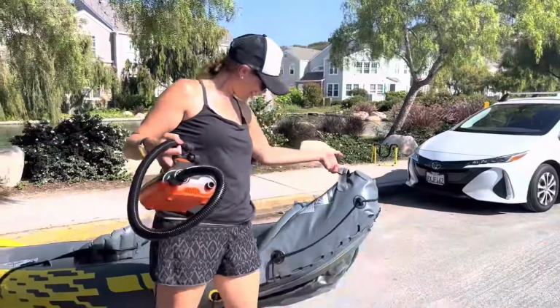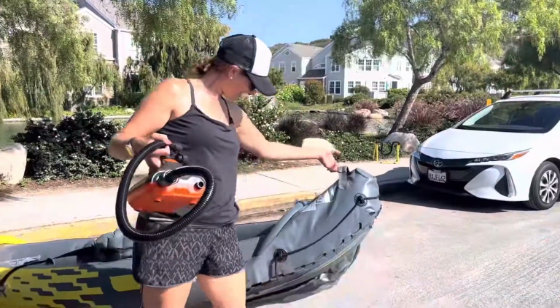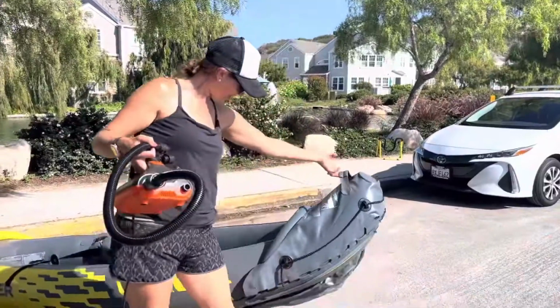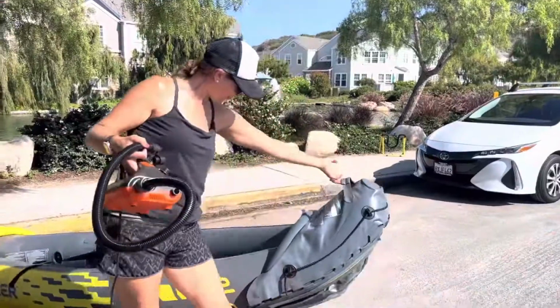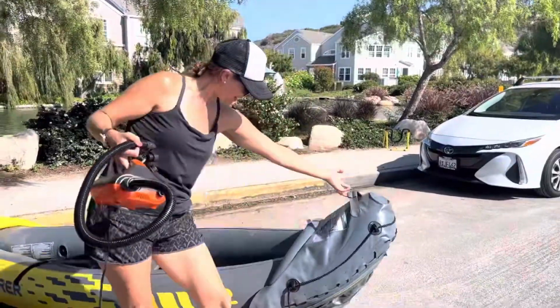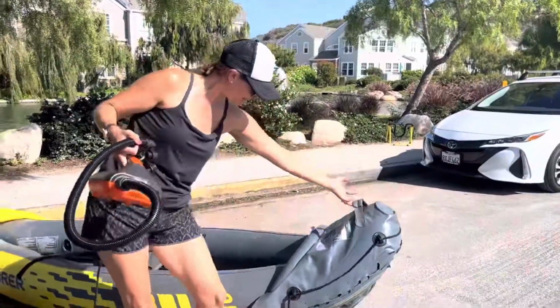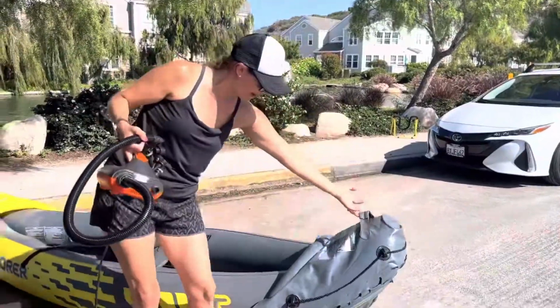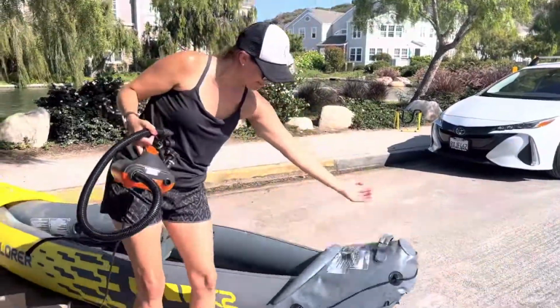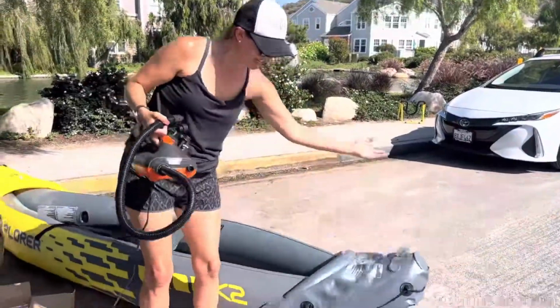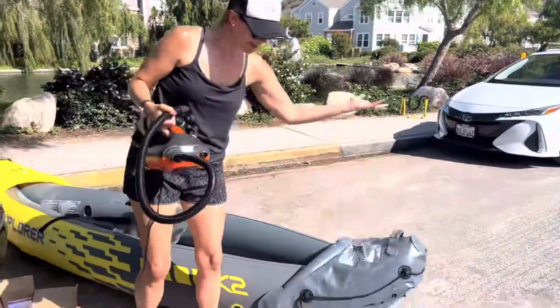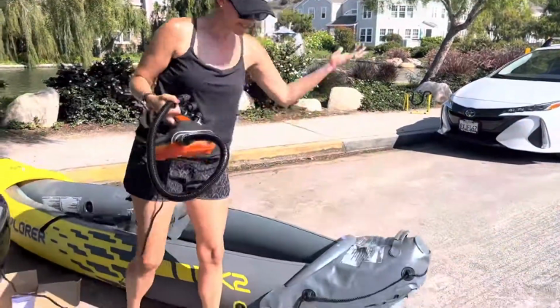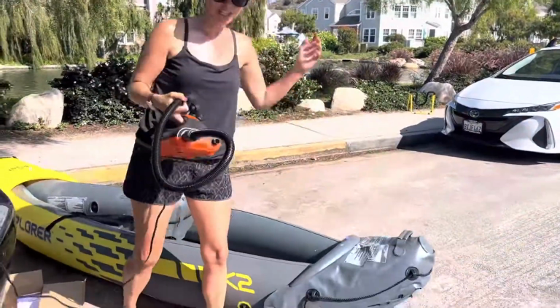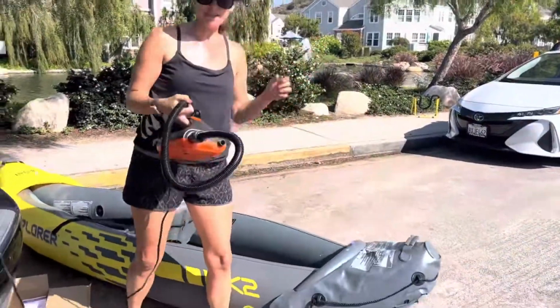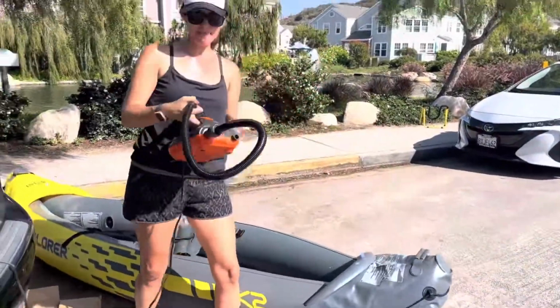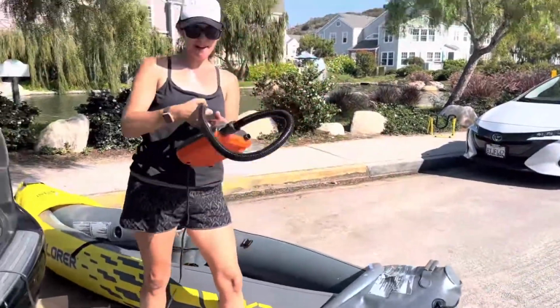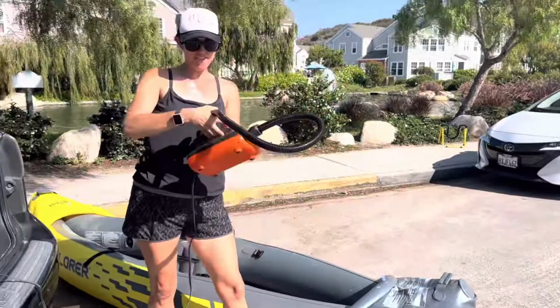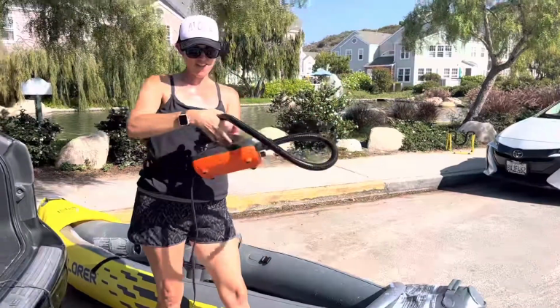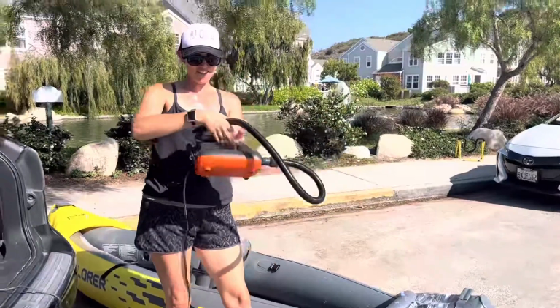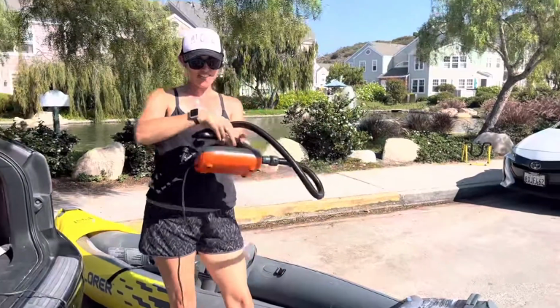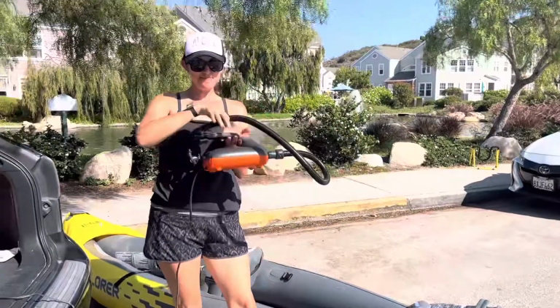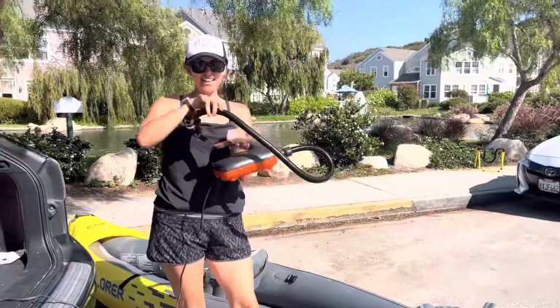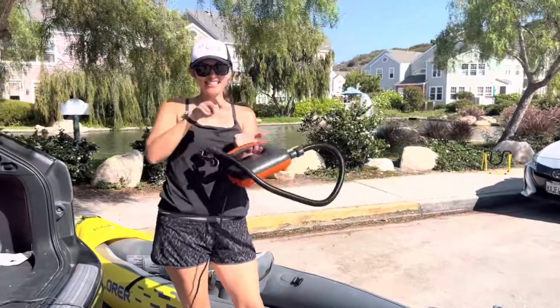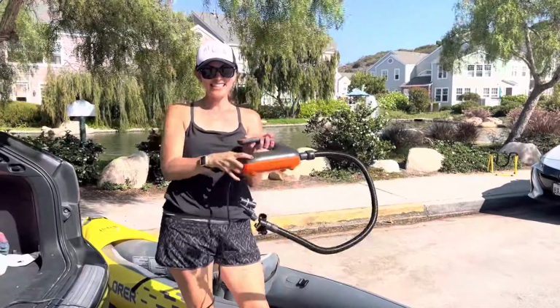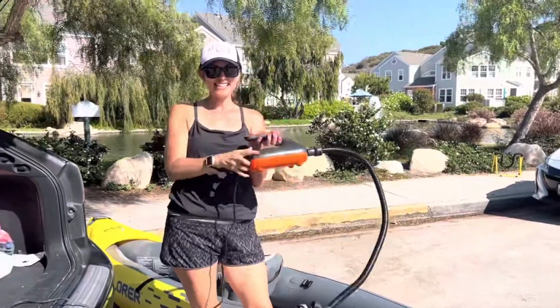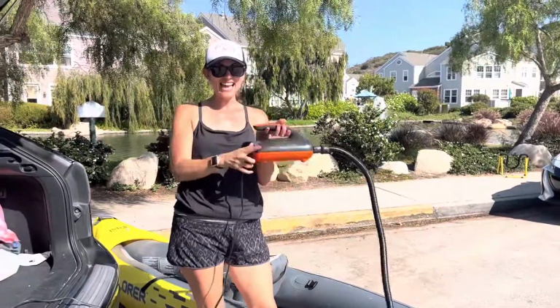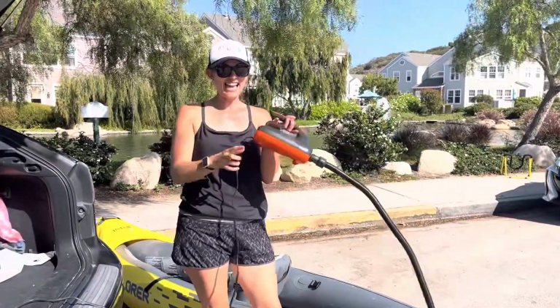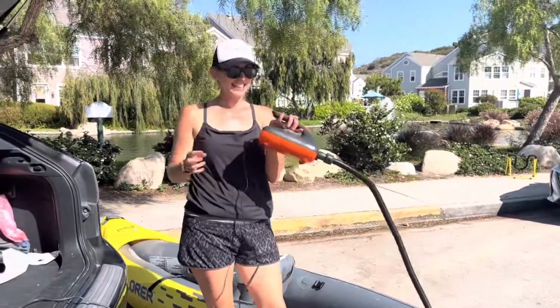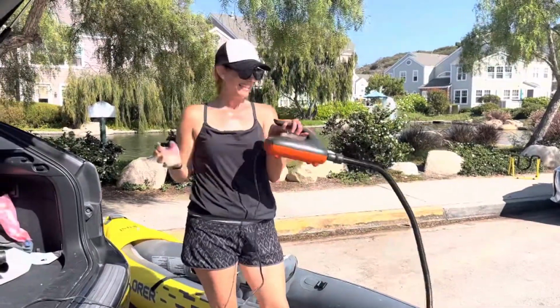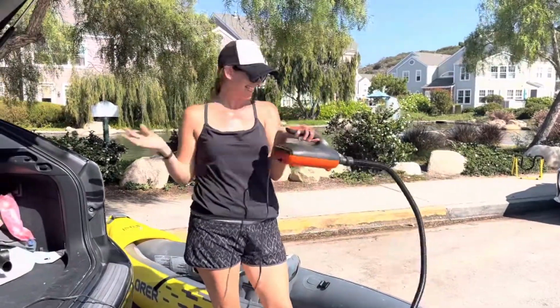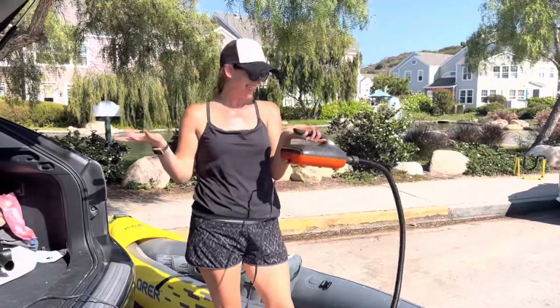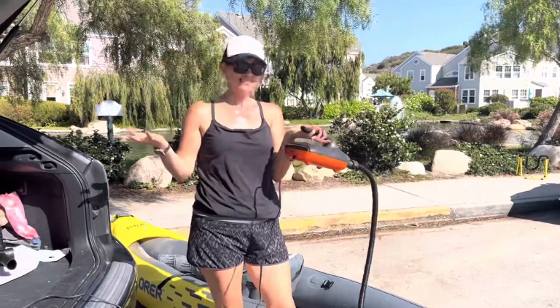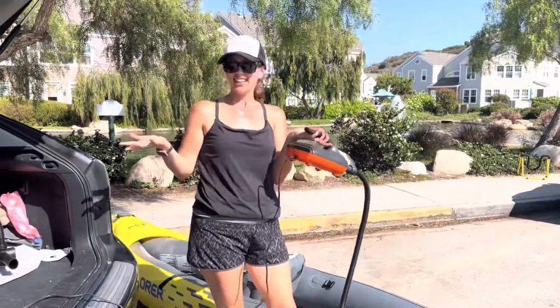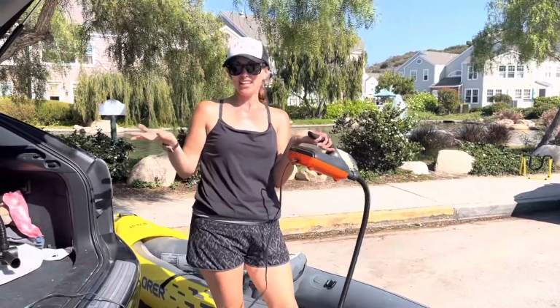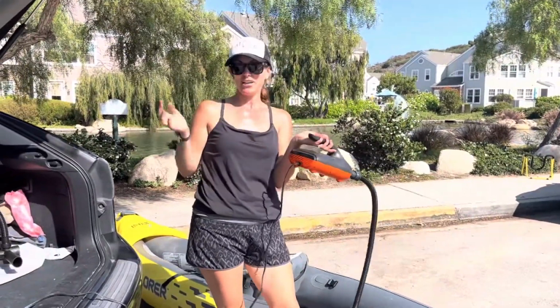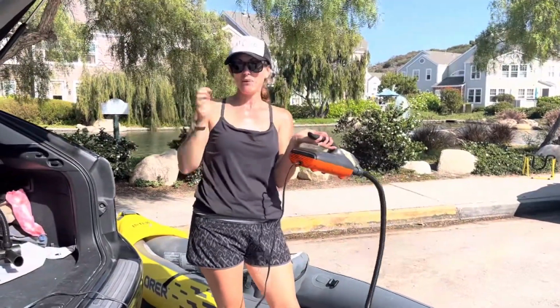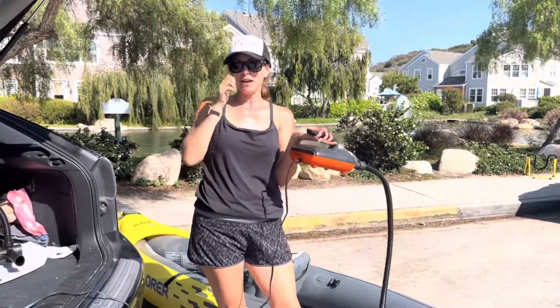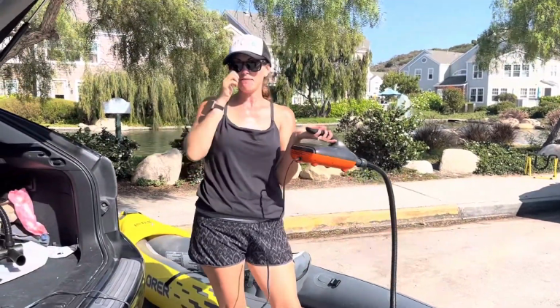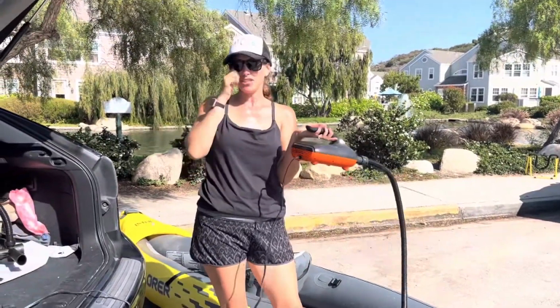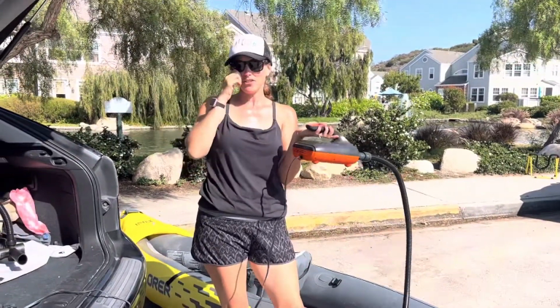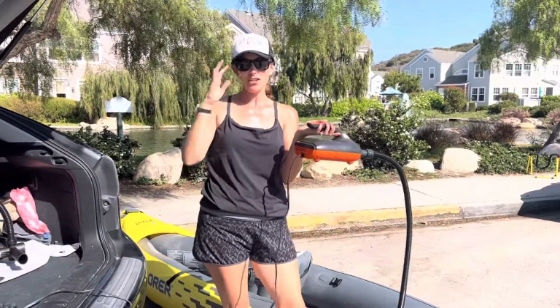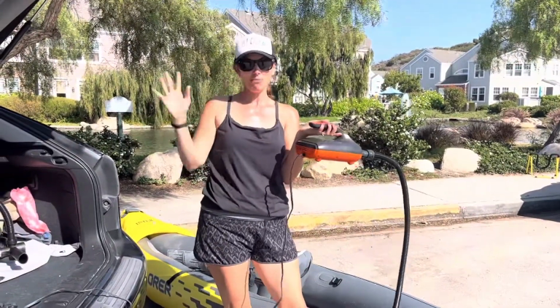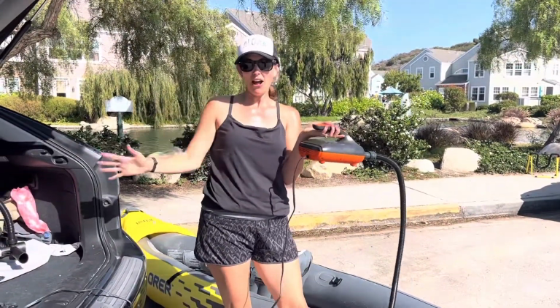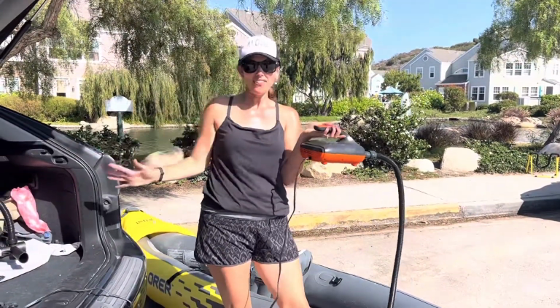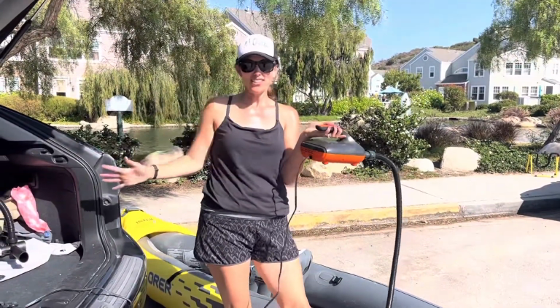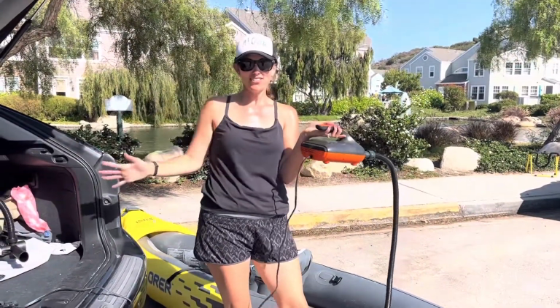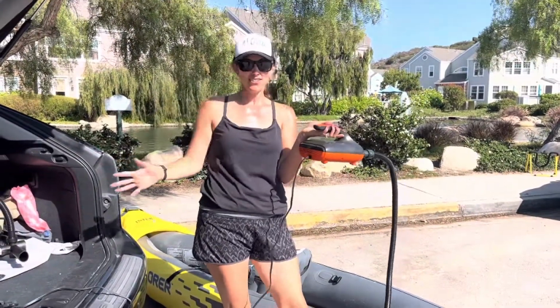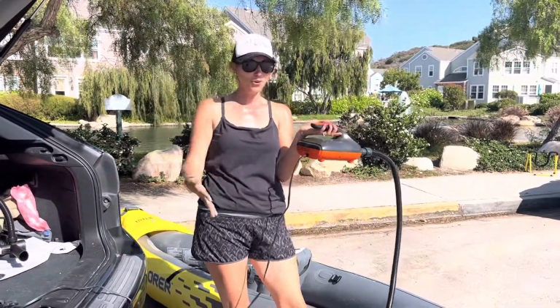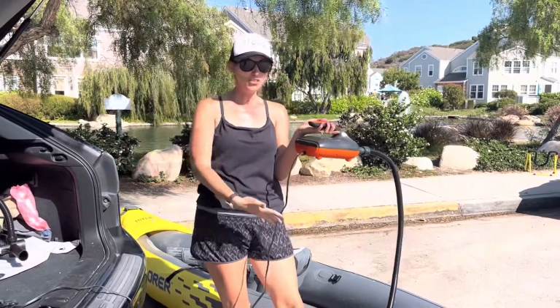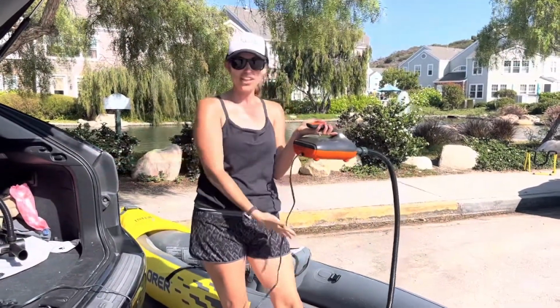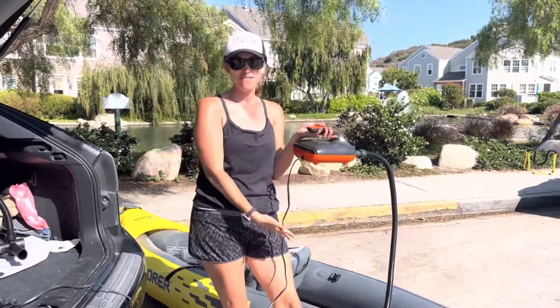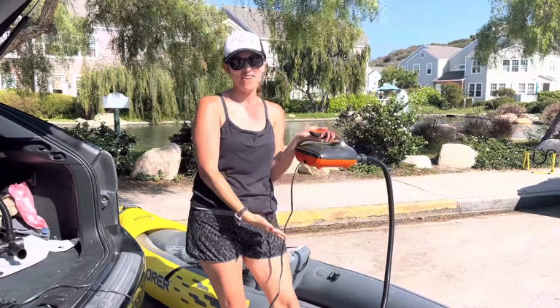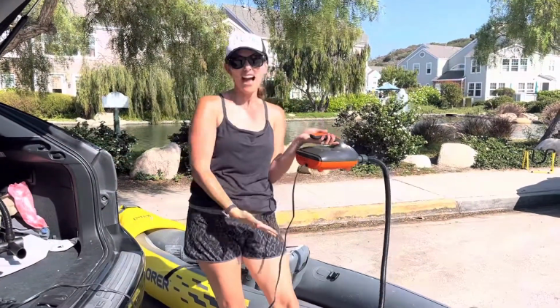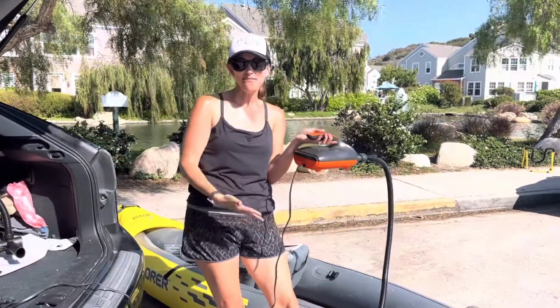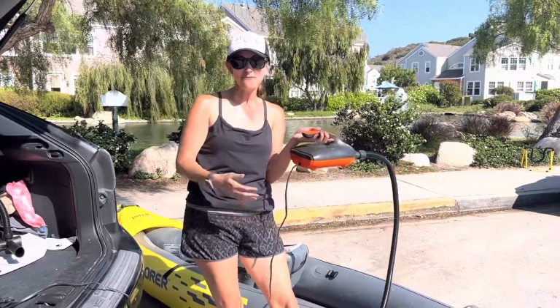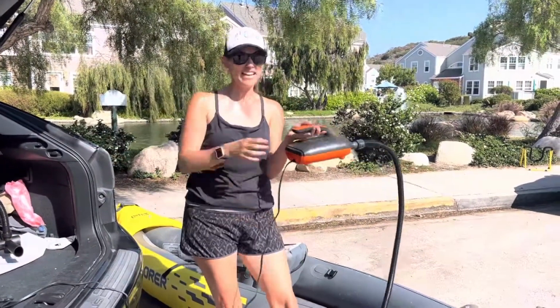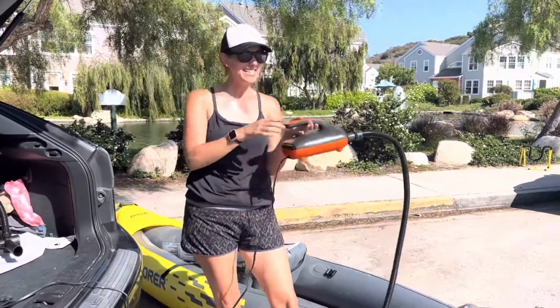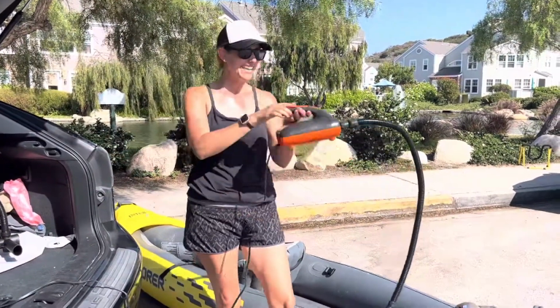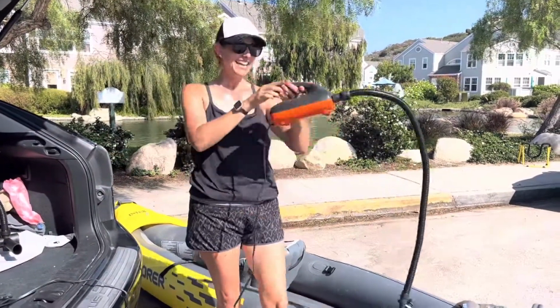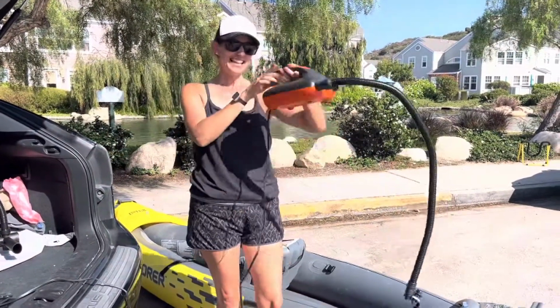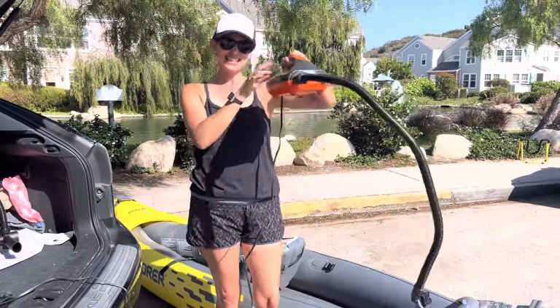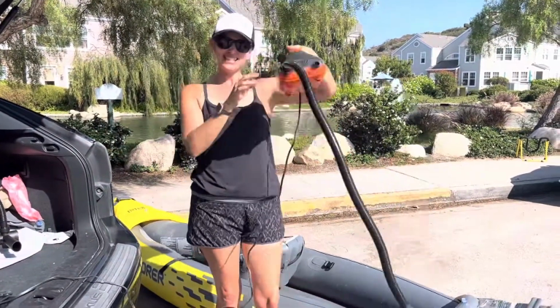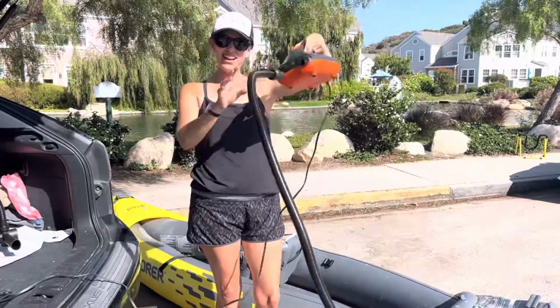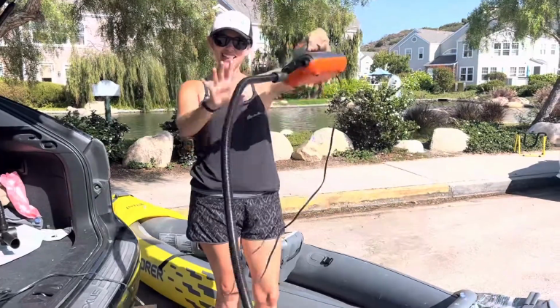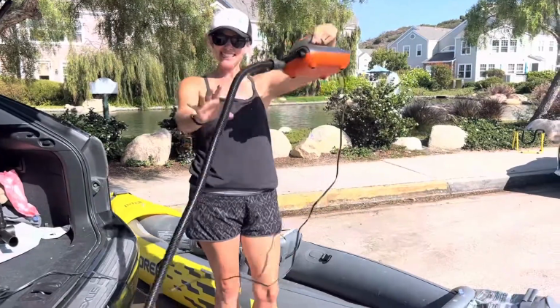It is totally pumped up. It took me about 15 minutes, and that's because I really didn't know what I was doing. You could probably do this whole thing in five minutes. This is awesome!